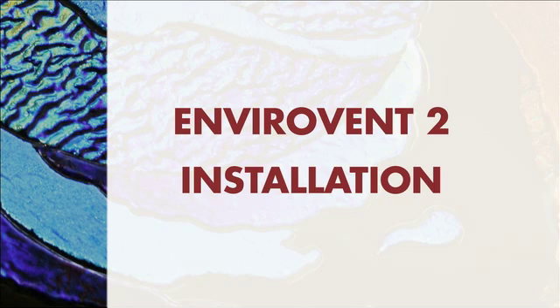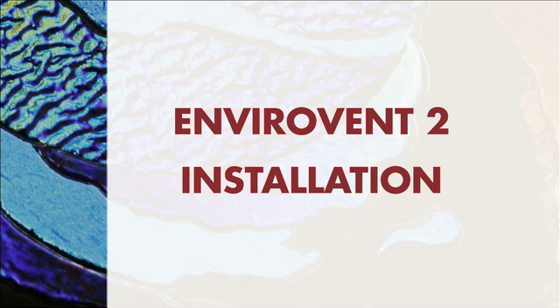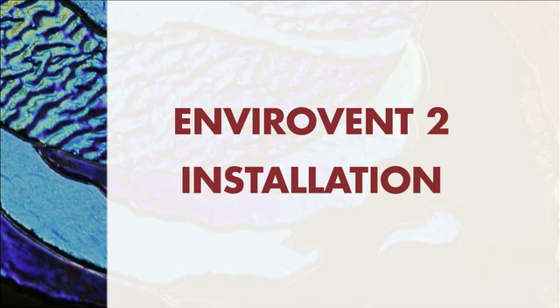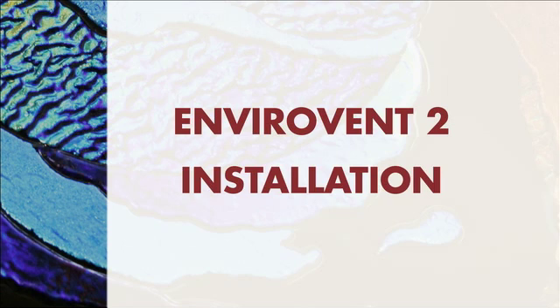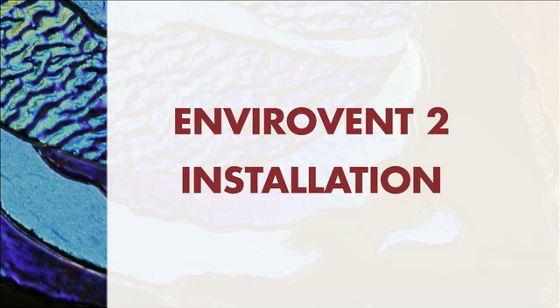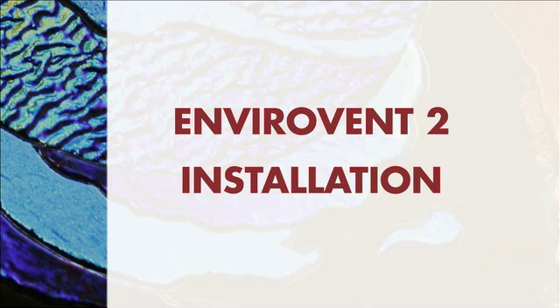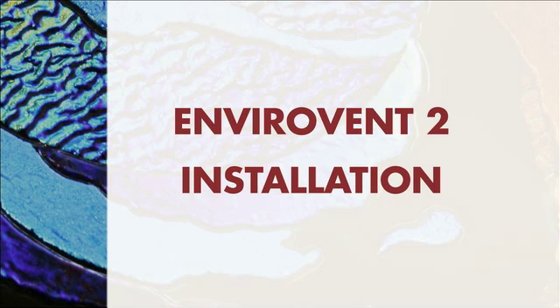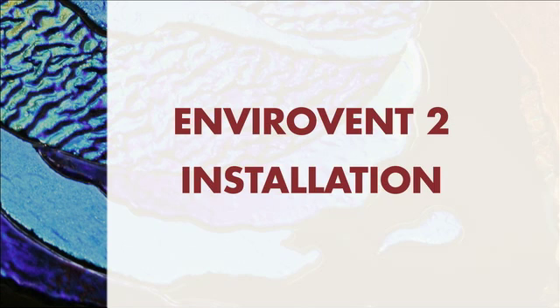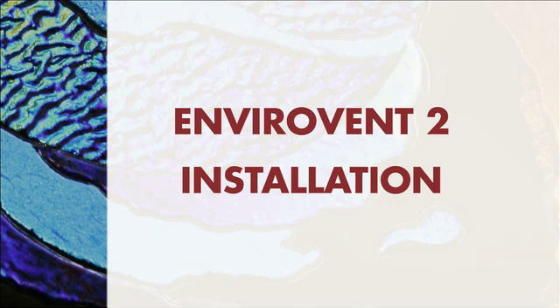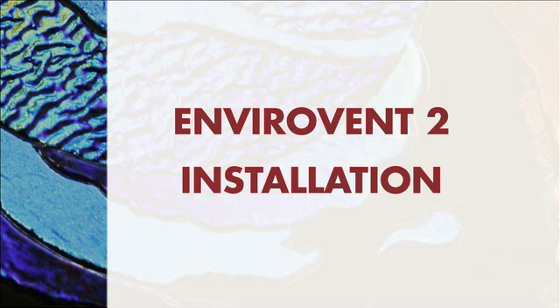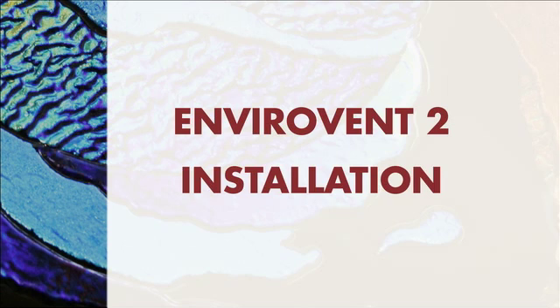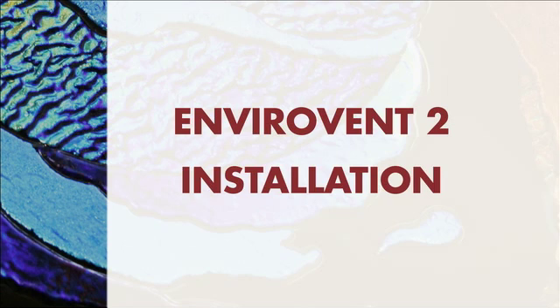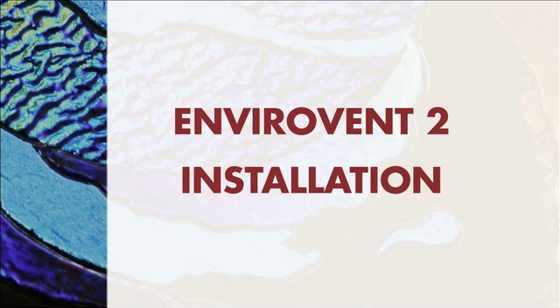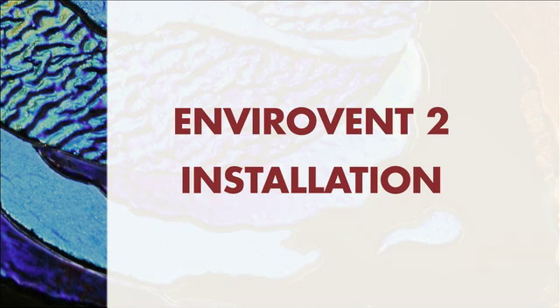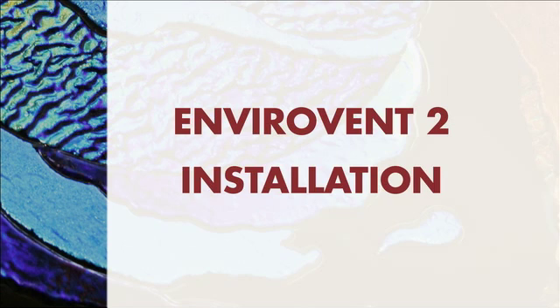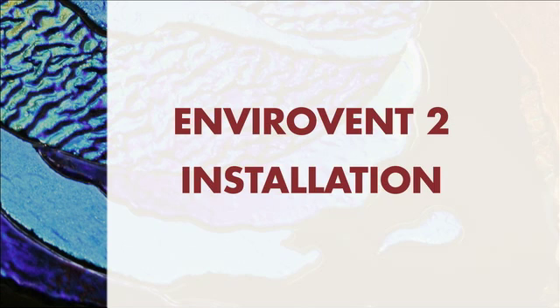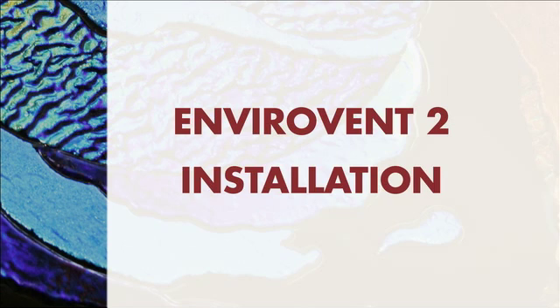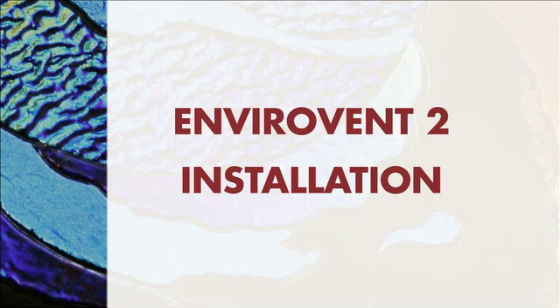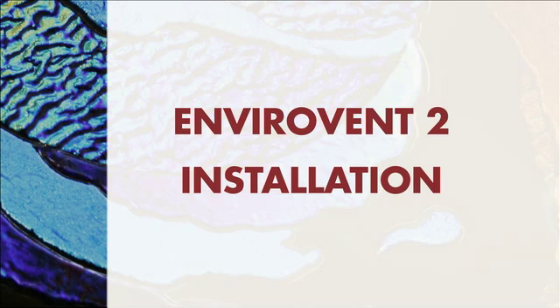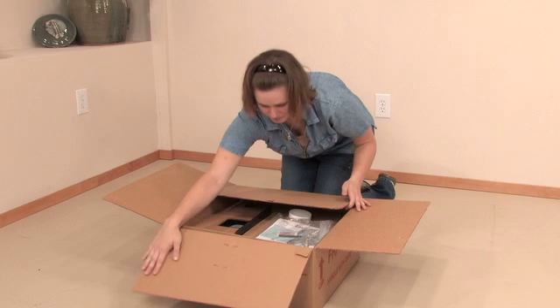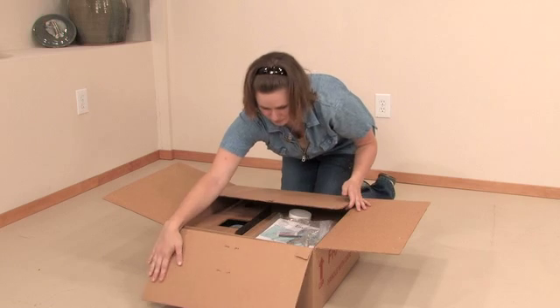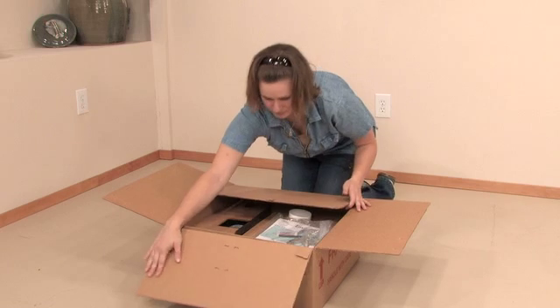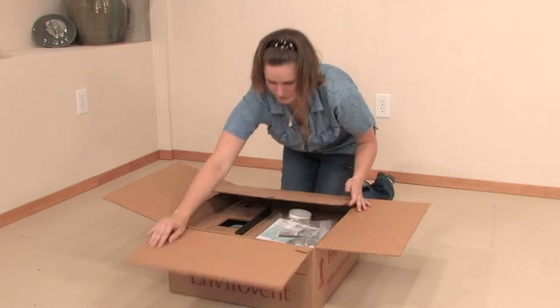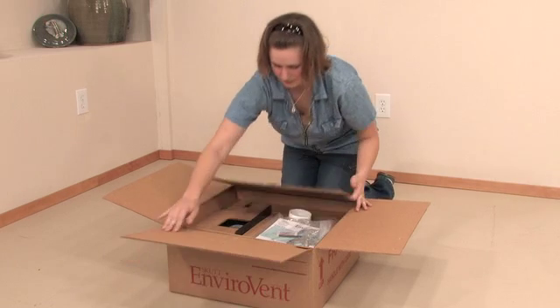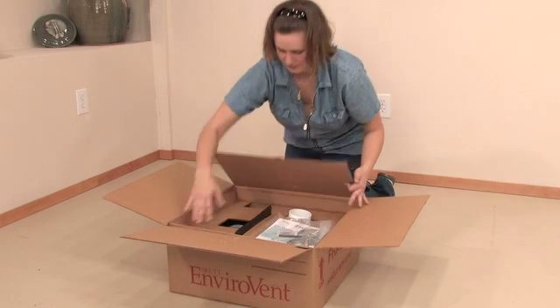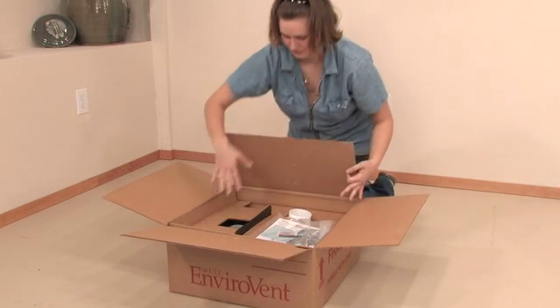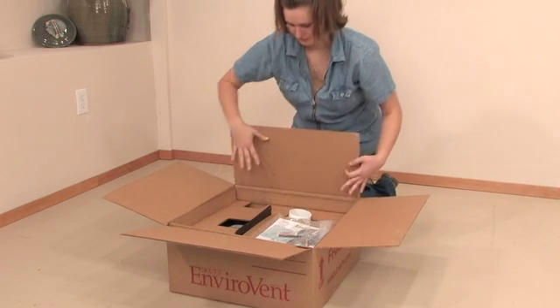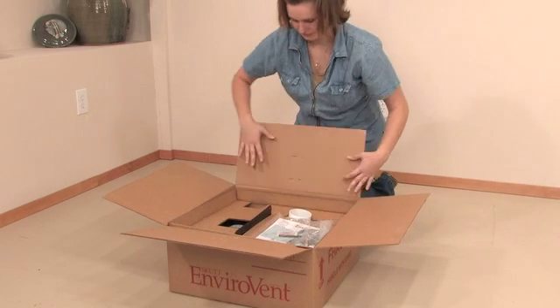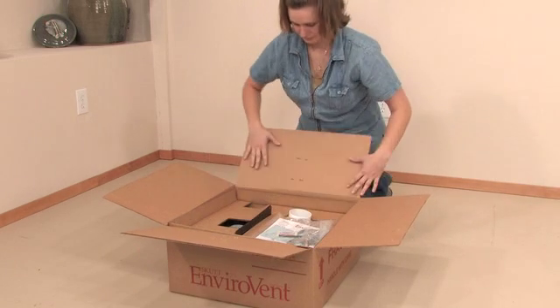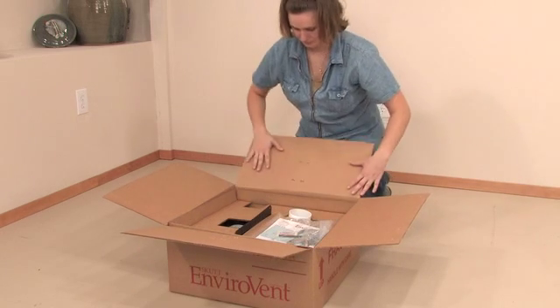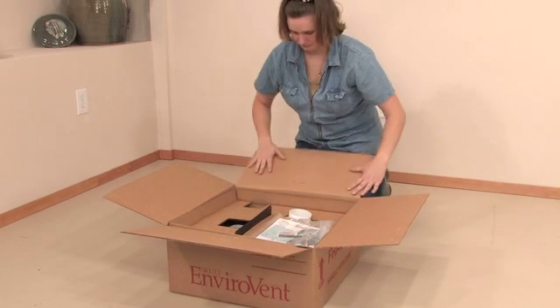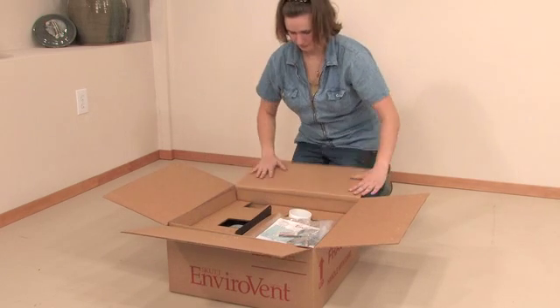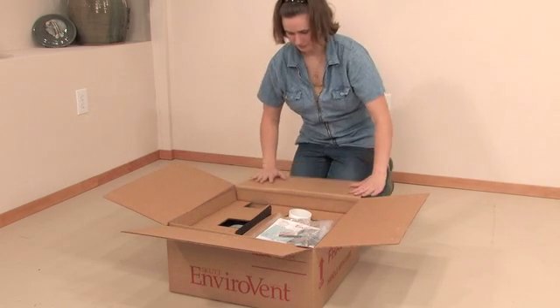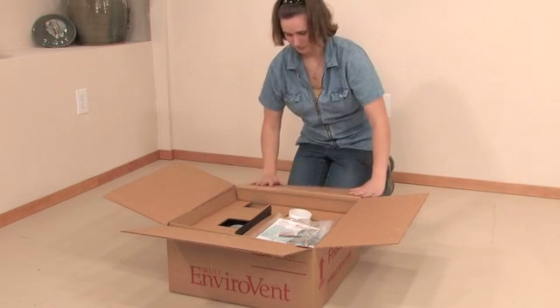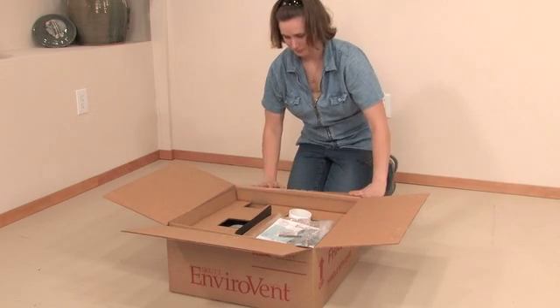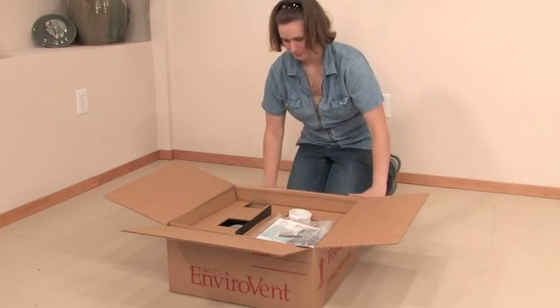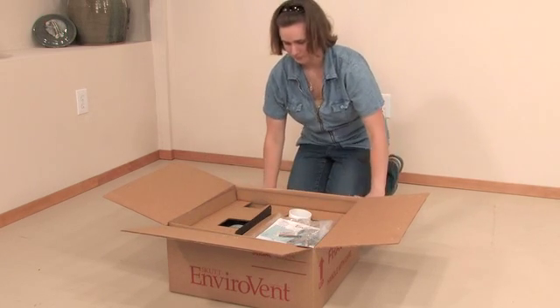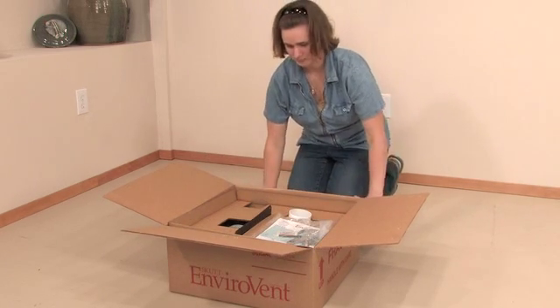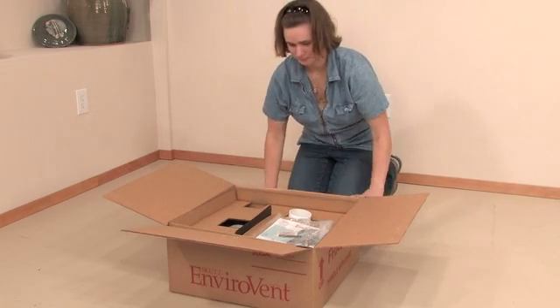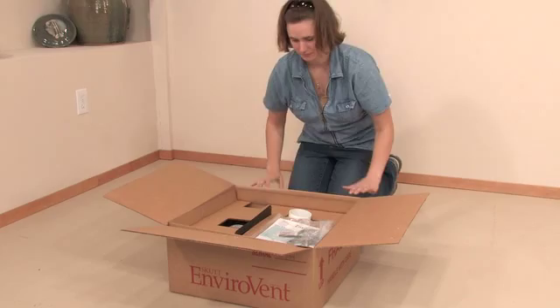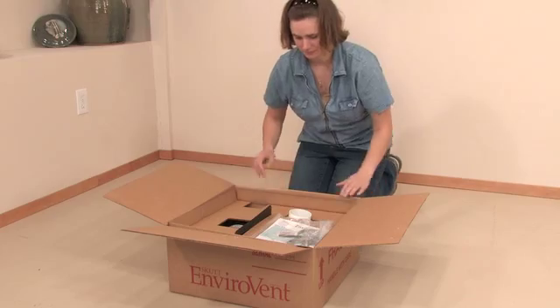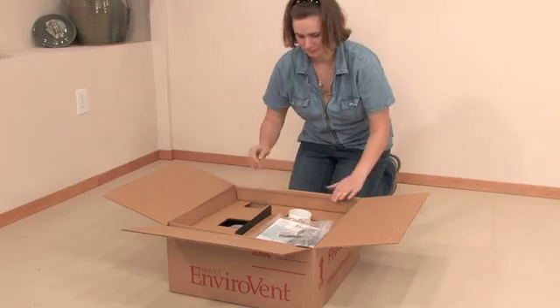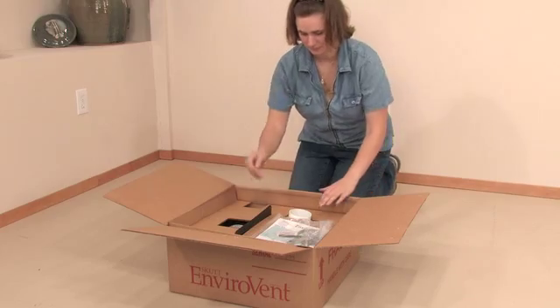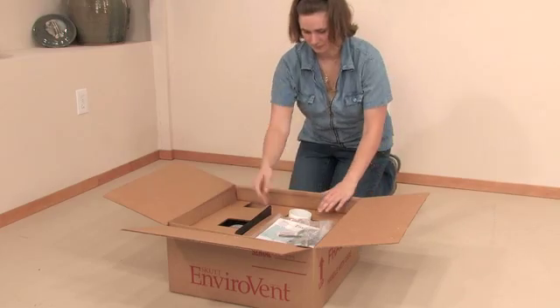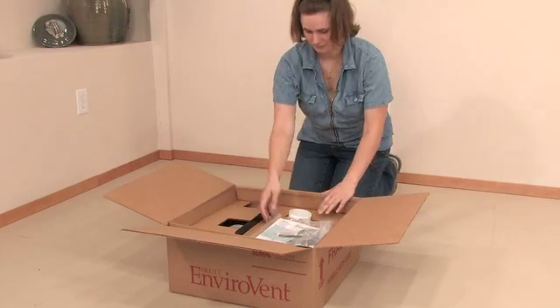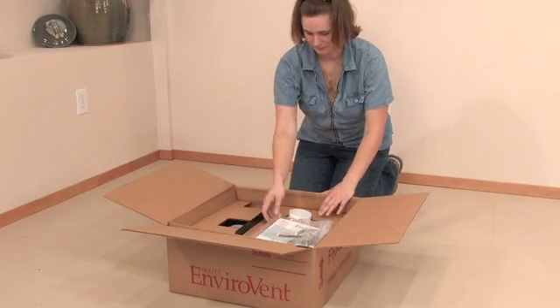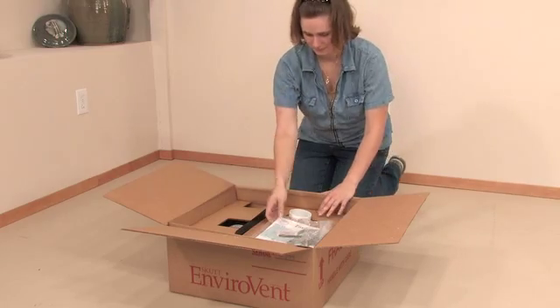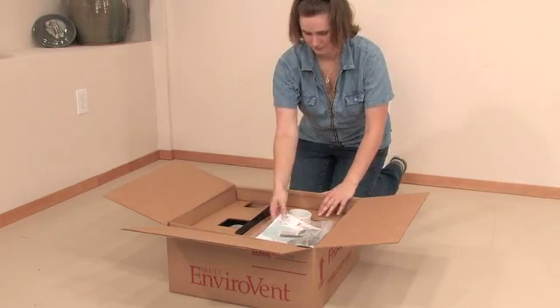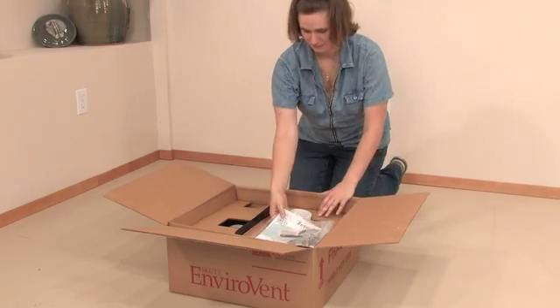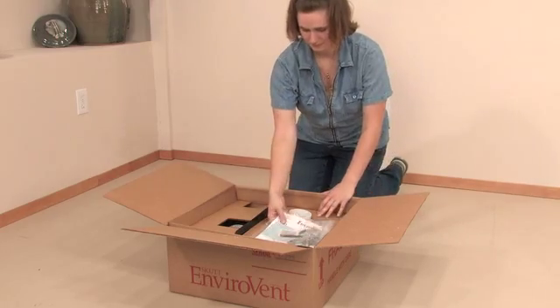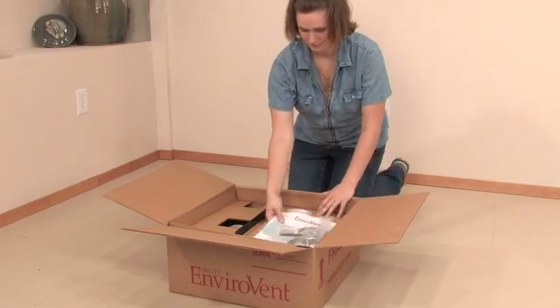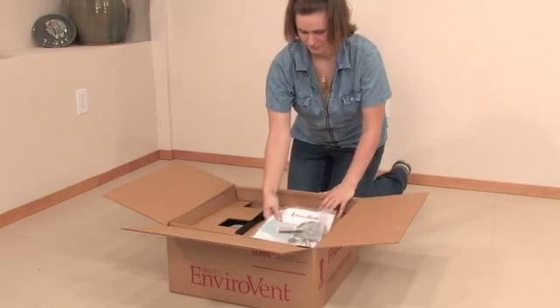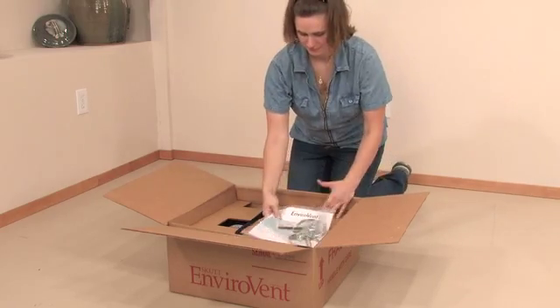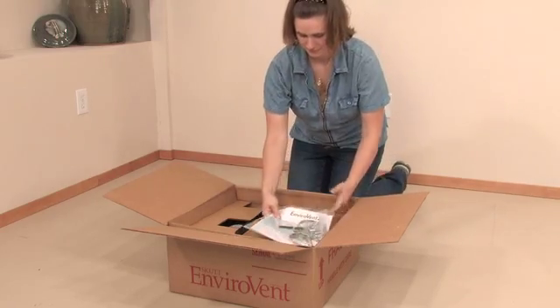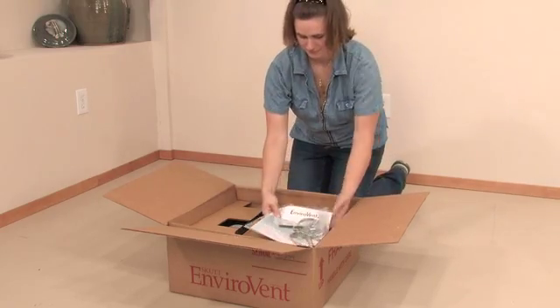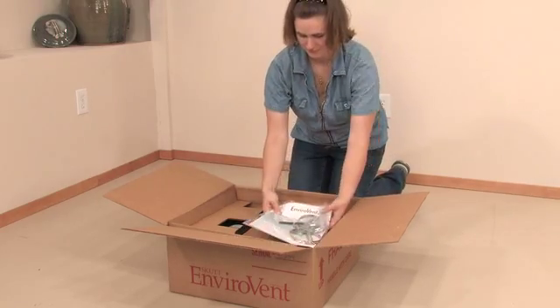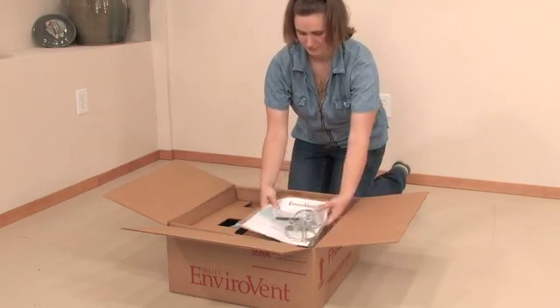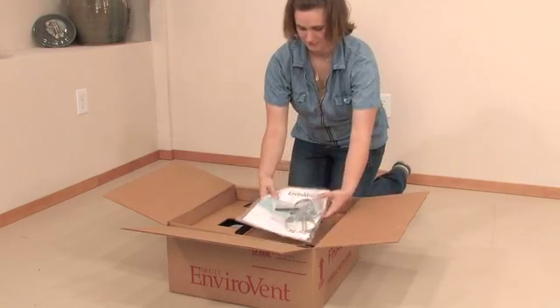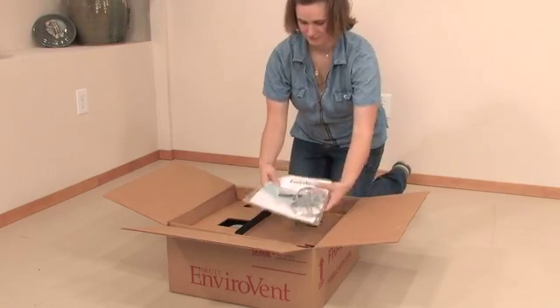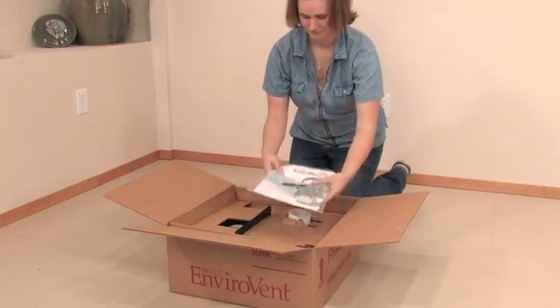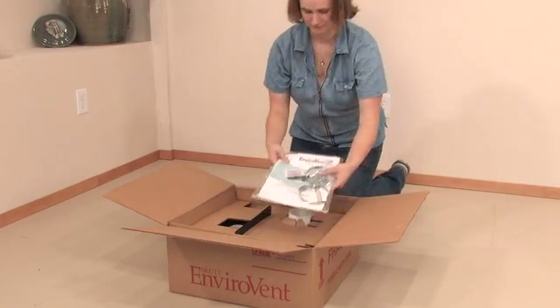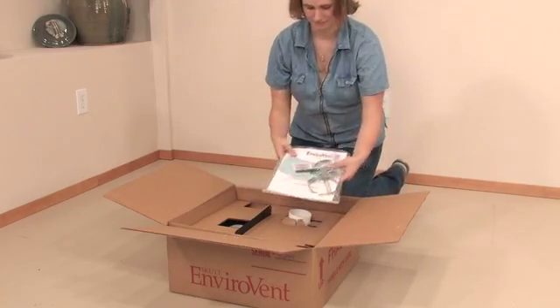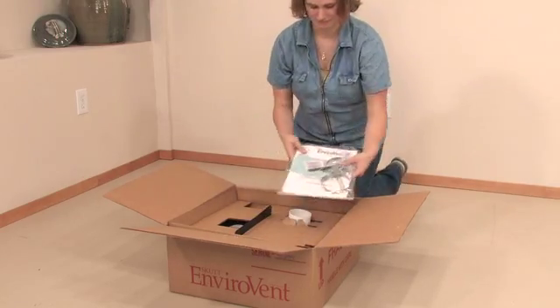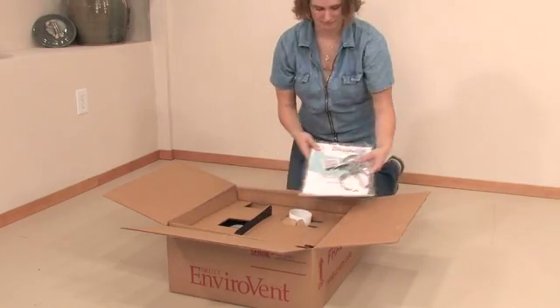Envirovent 2 installation. If you purchased an Envirovent 2 with your kiln, you will want to install it before you do your test firing.